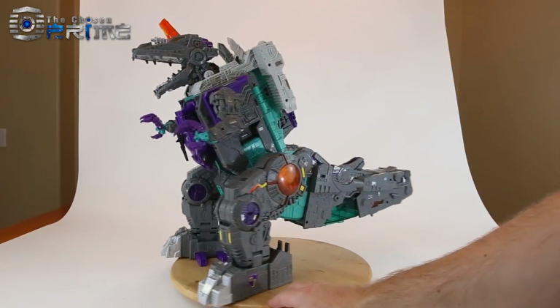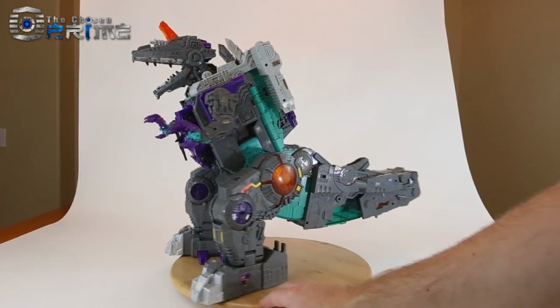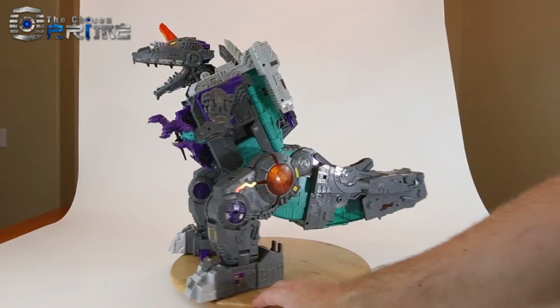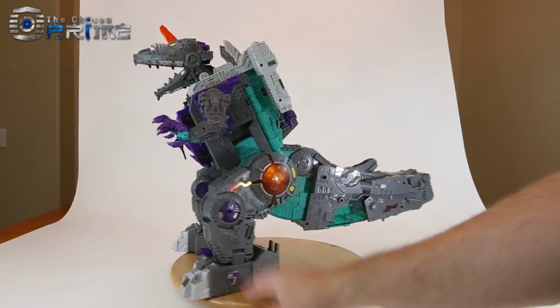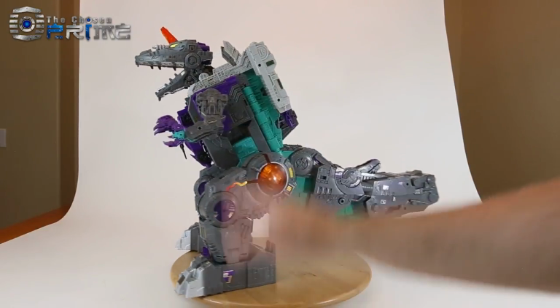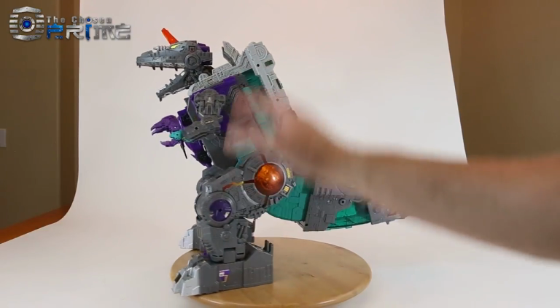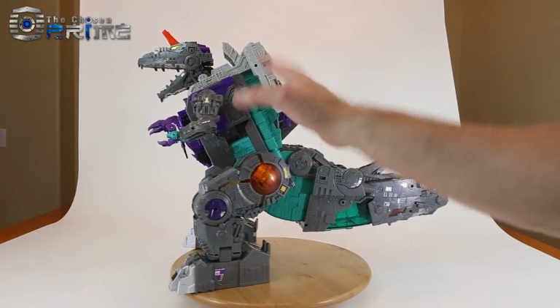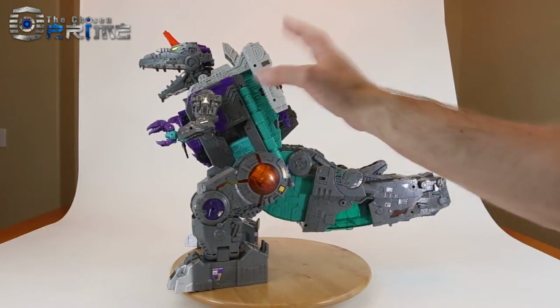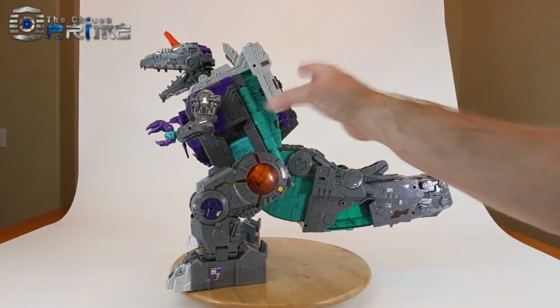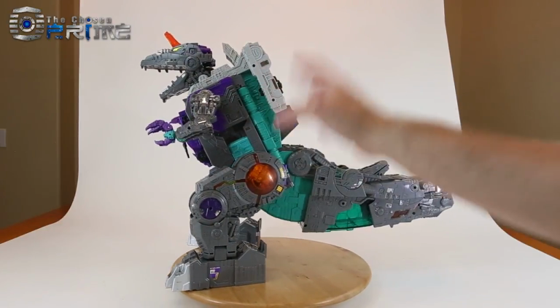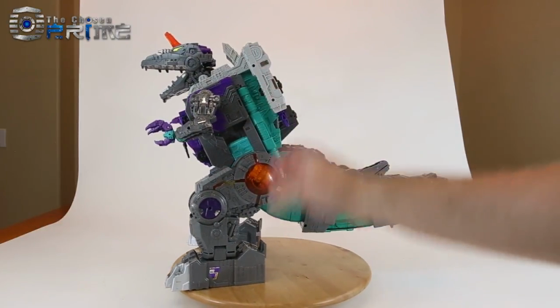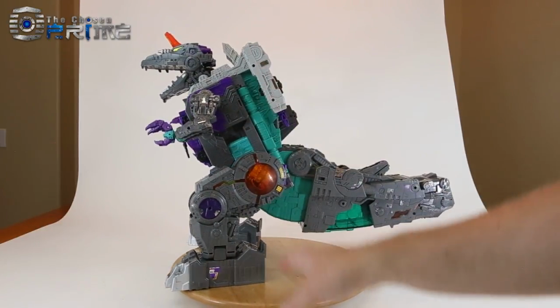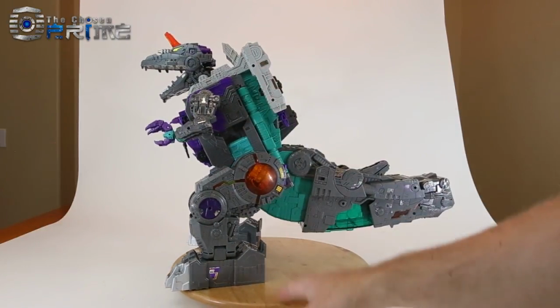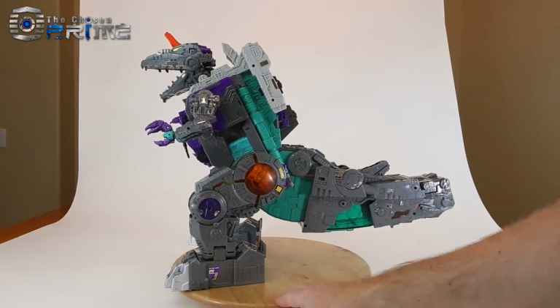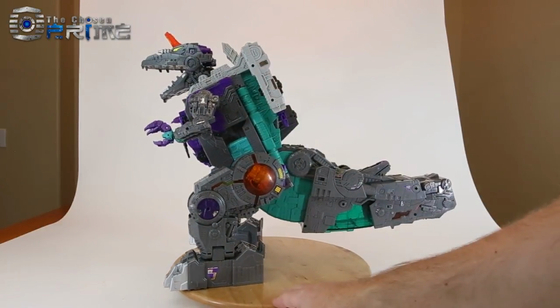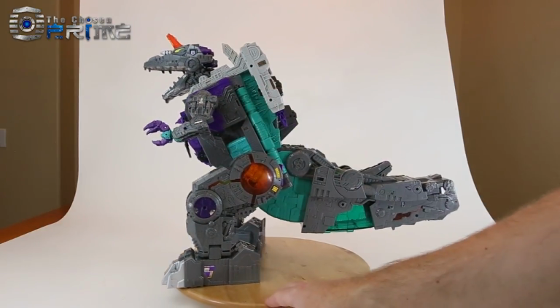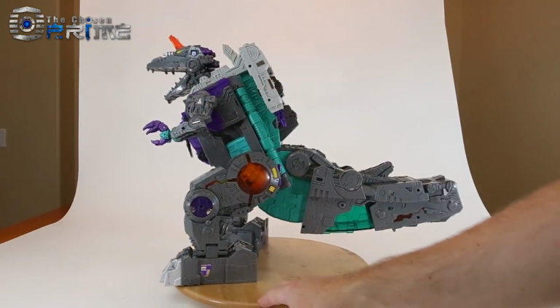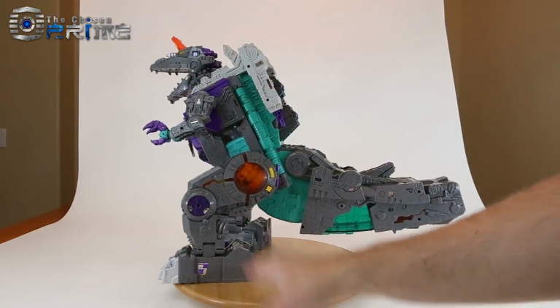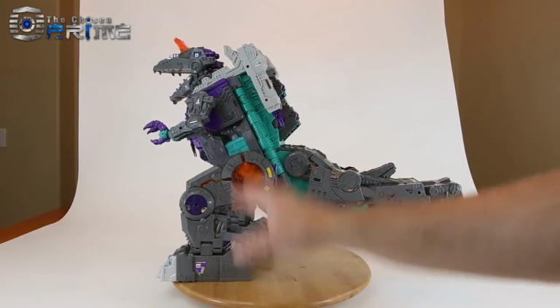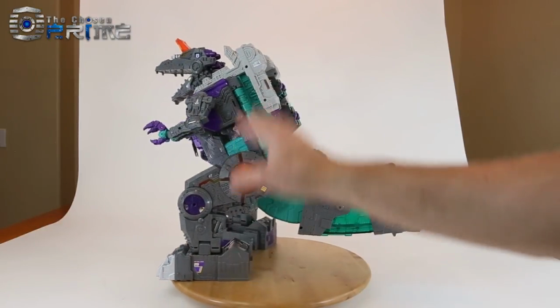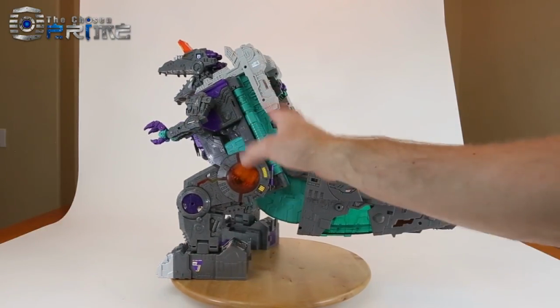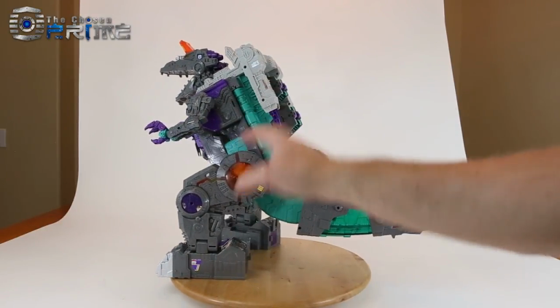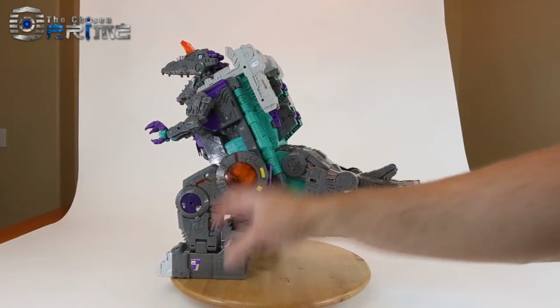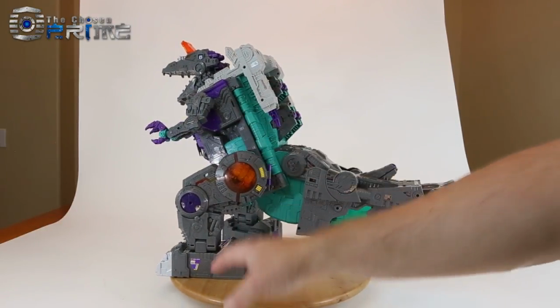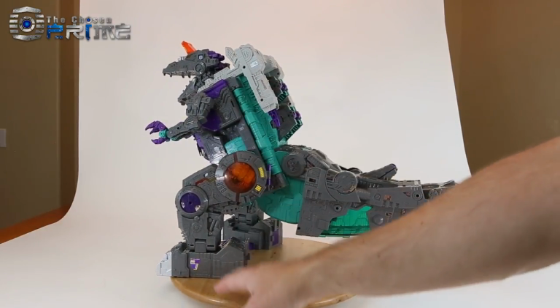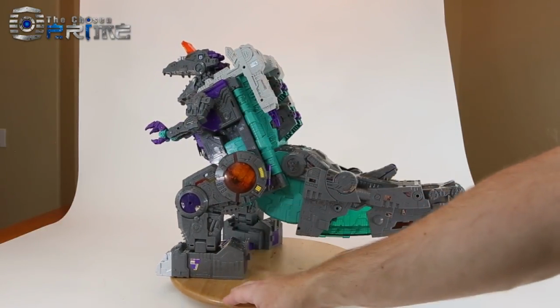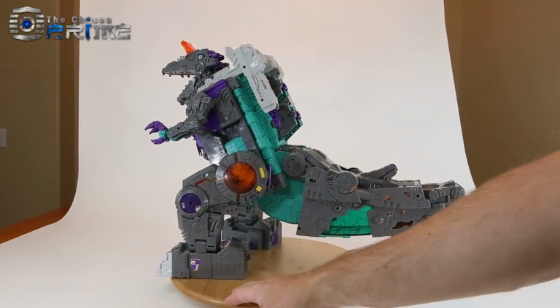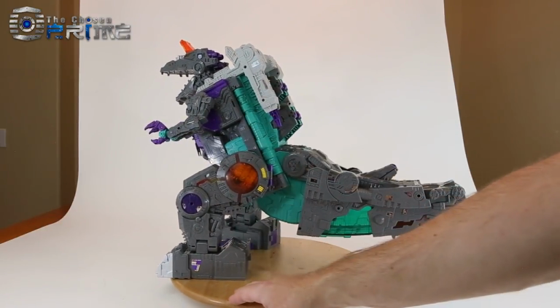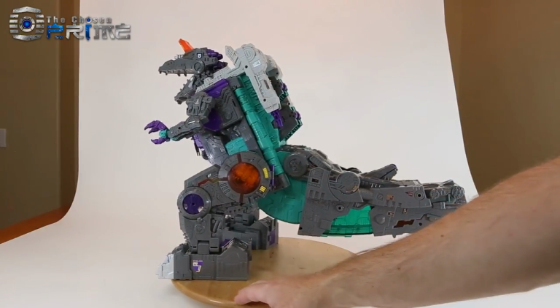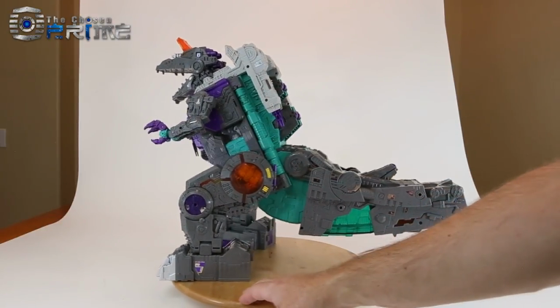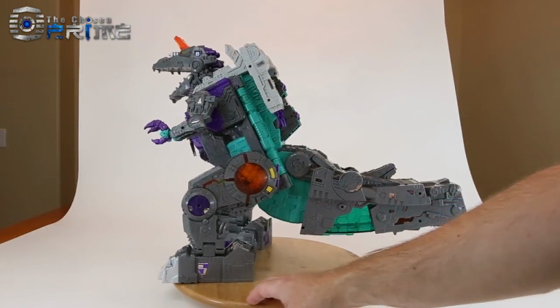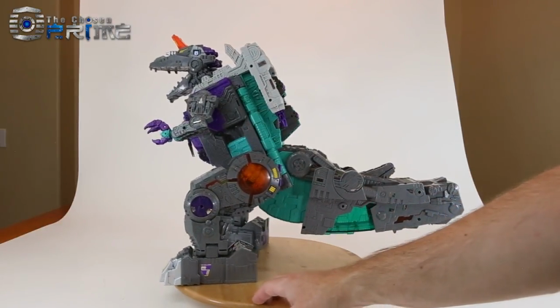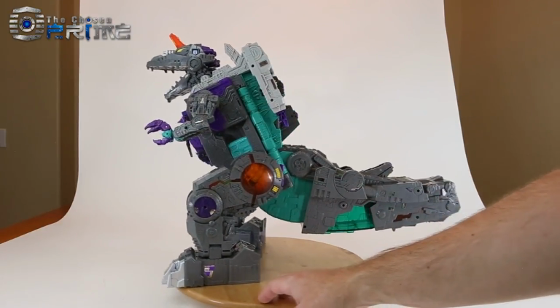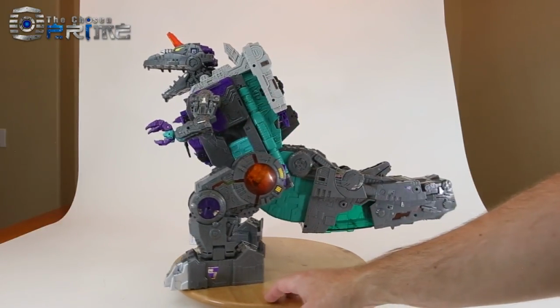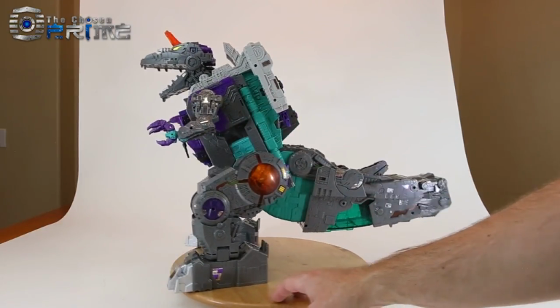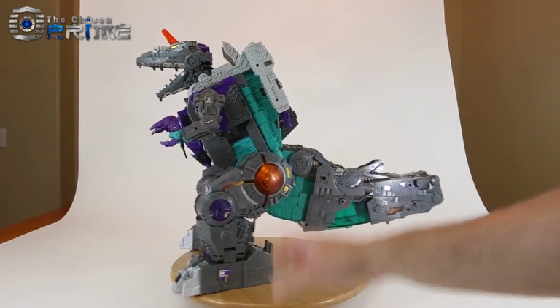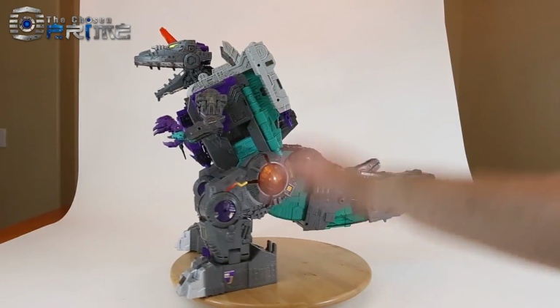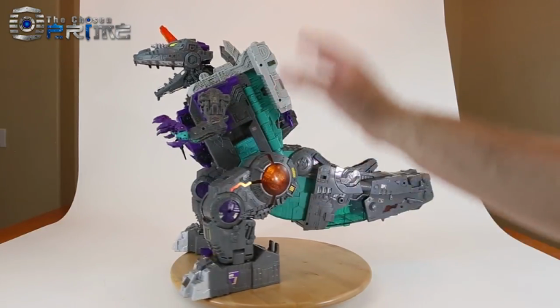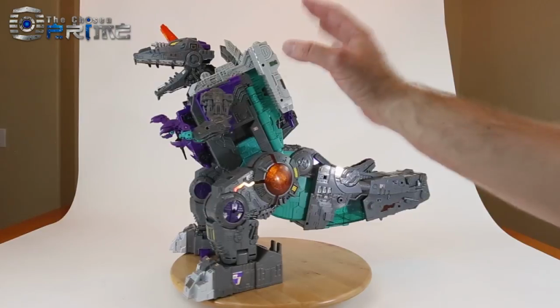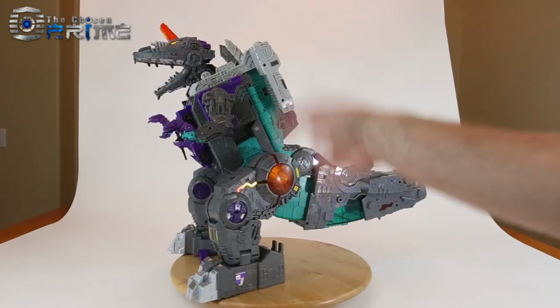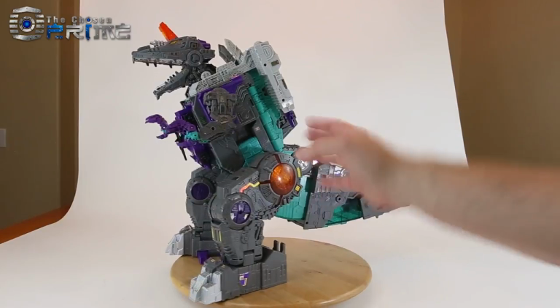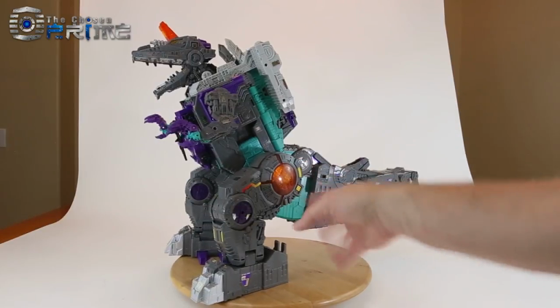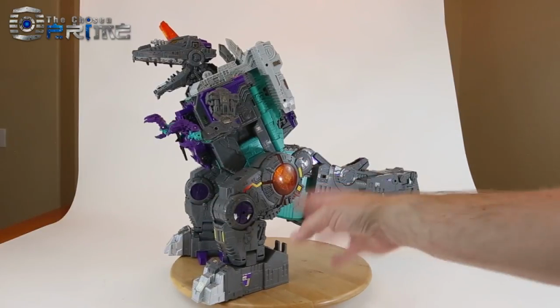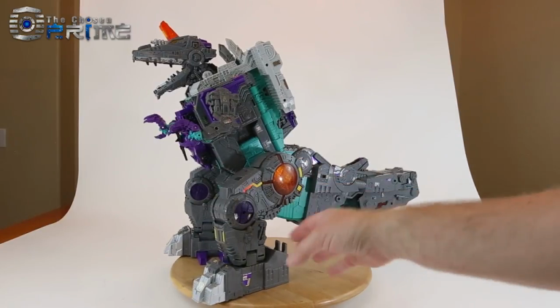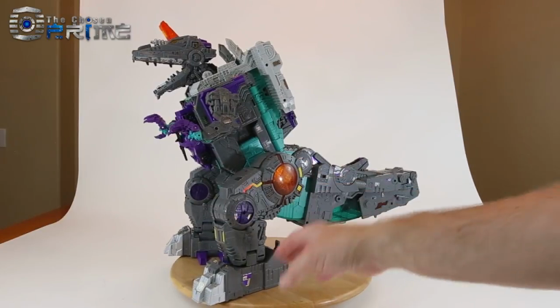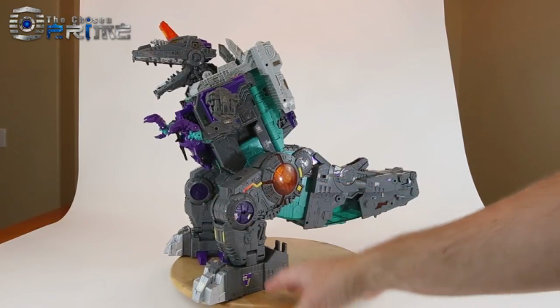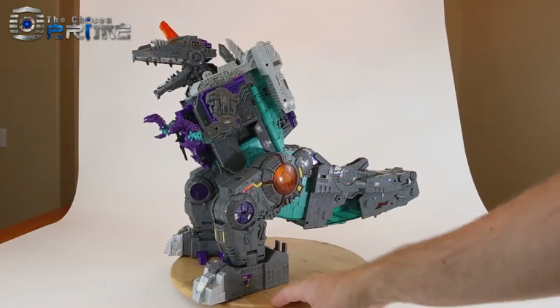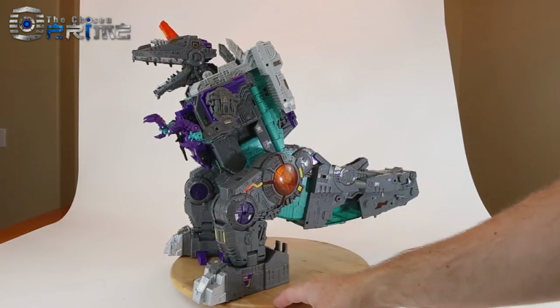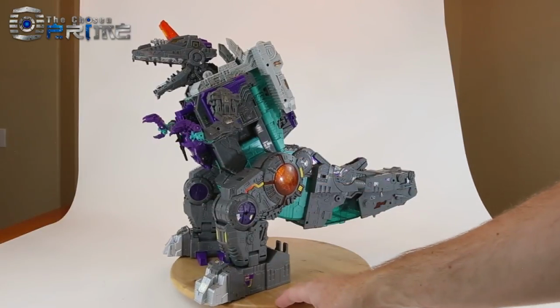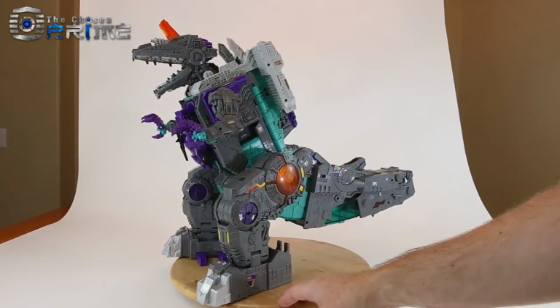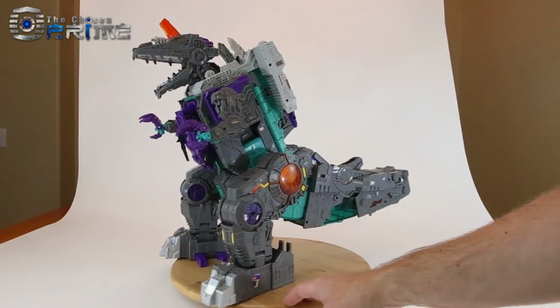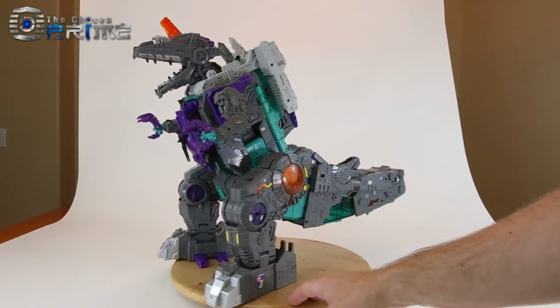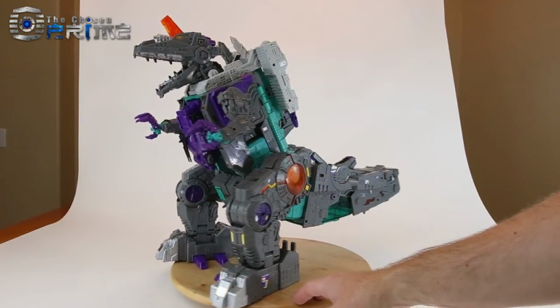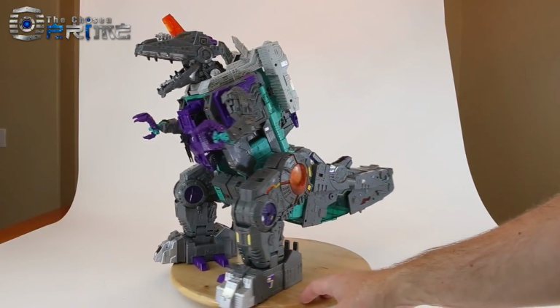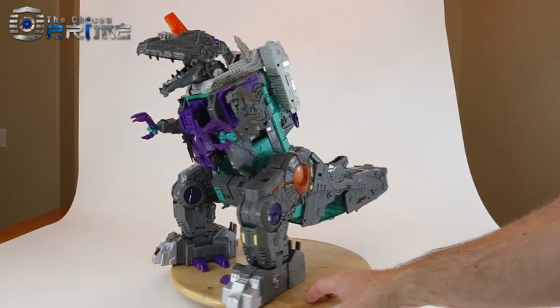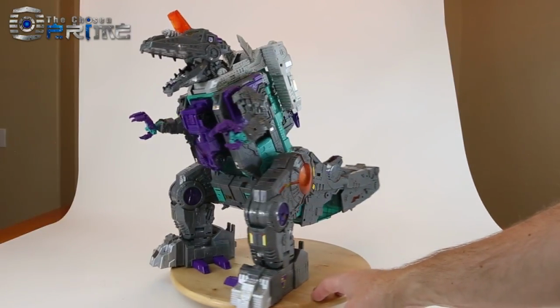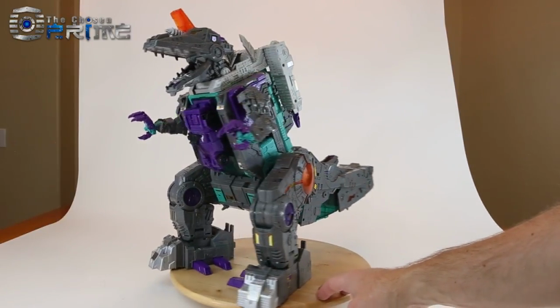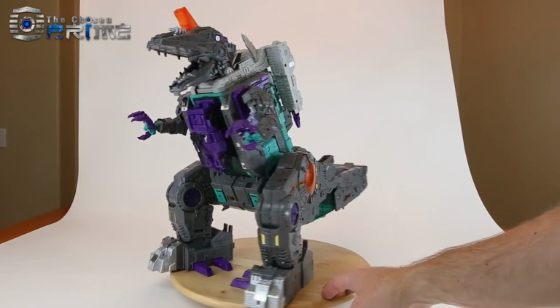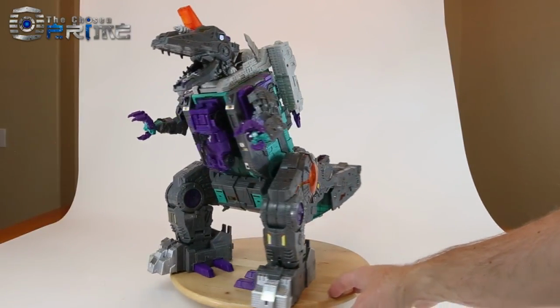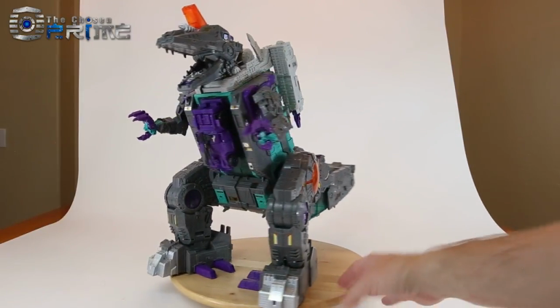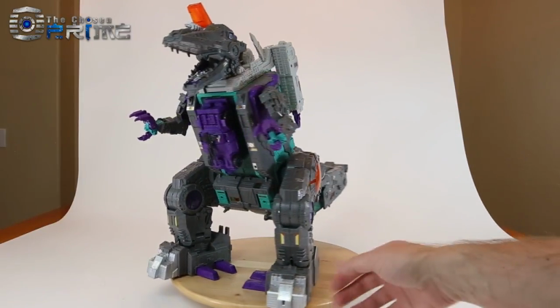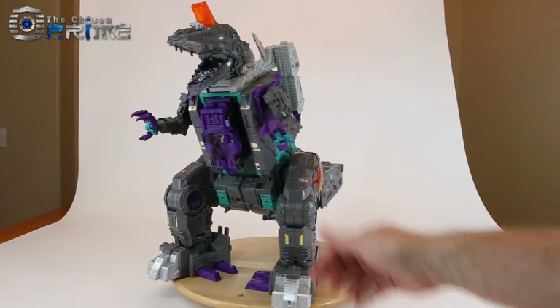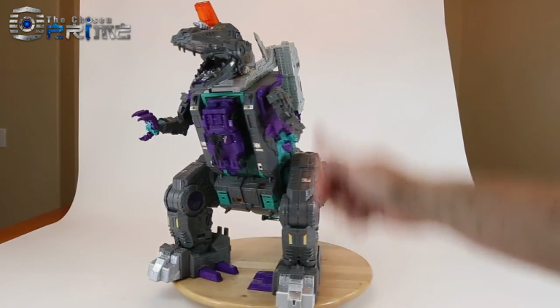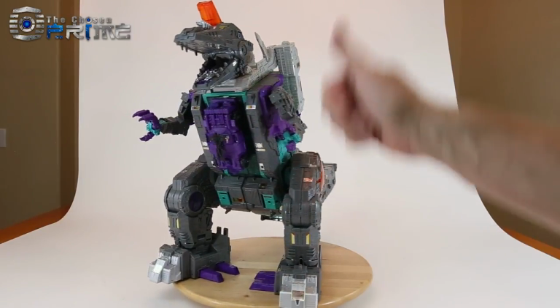Overall, I'm really happy with this version of Trypticon. I do think the Japanese release is a more solid release. Take care.